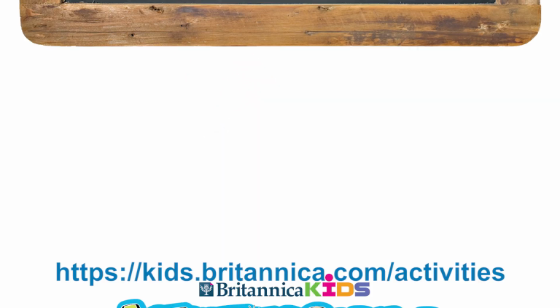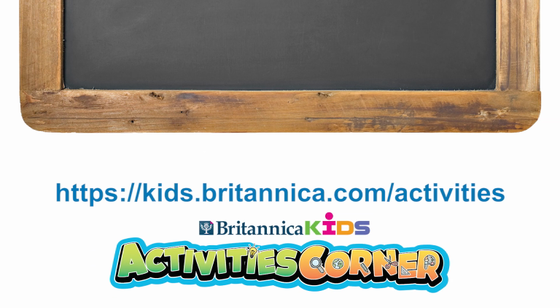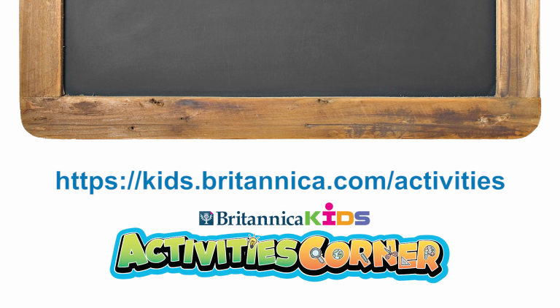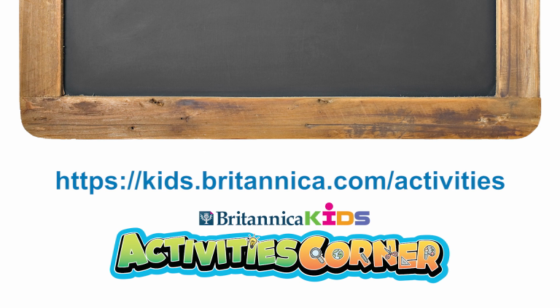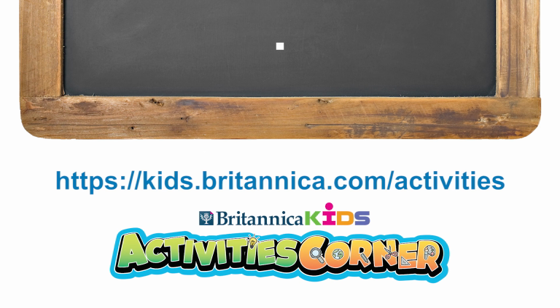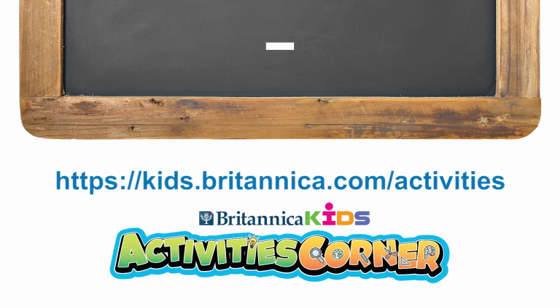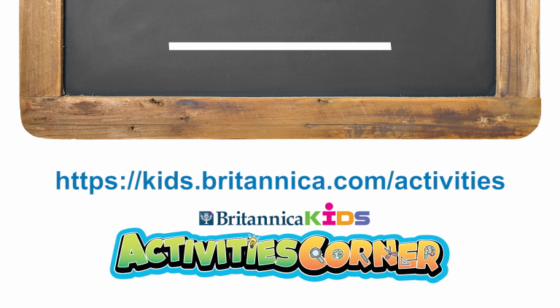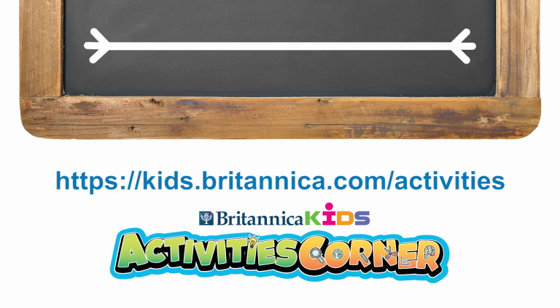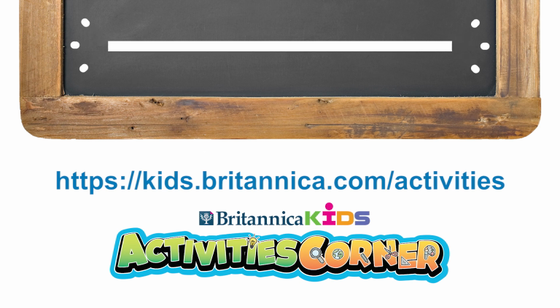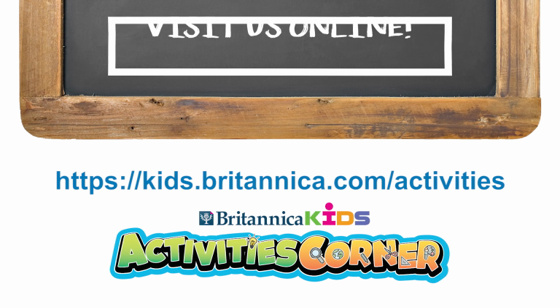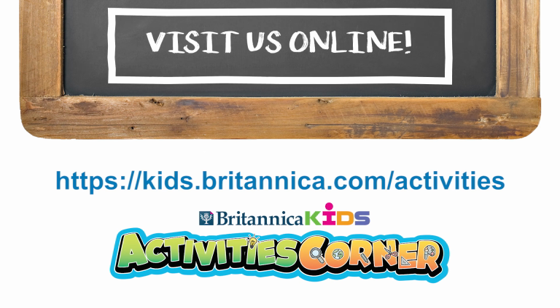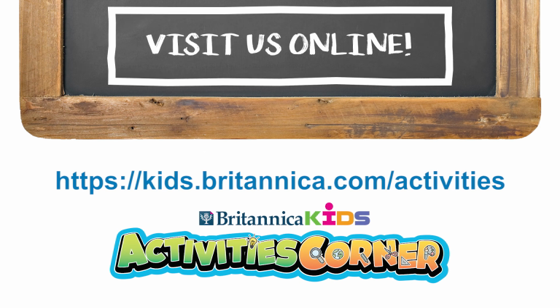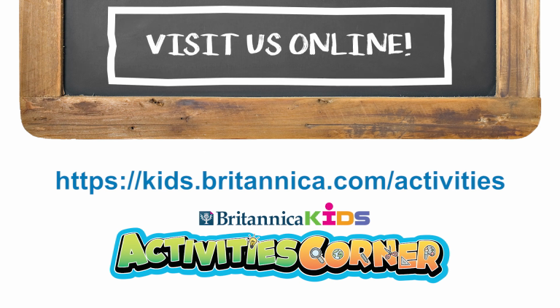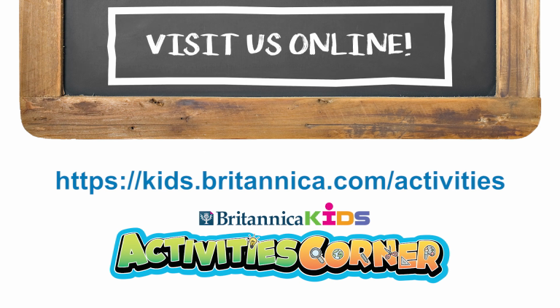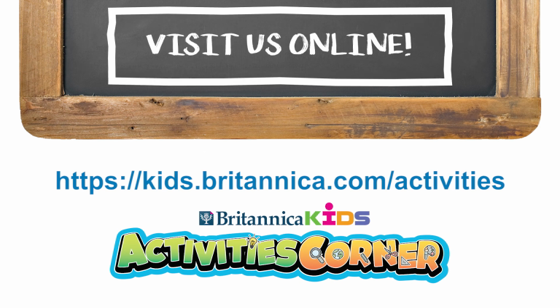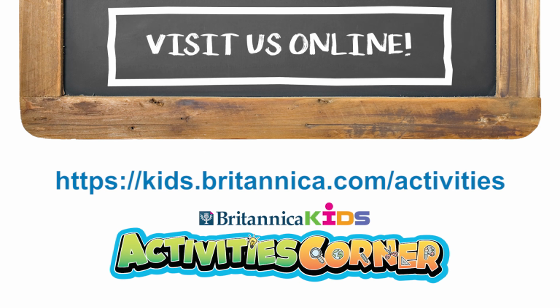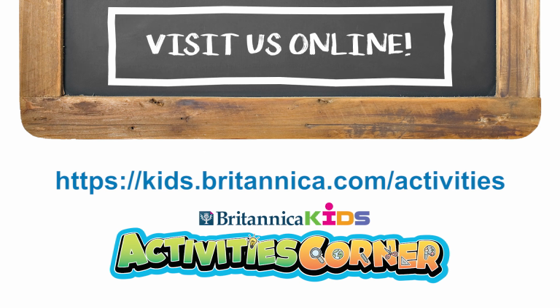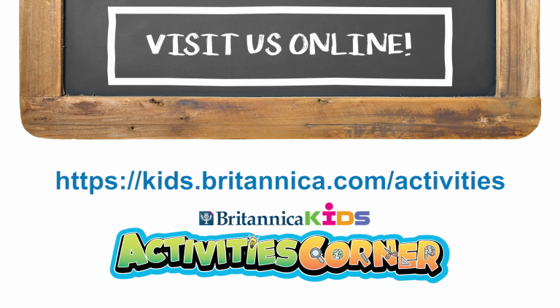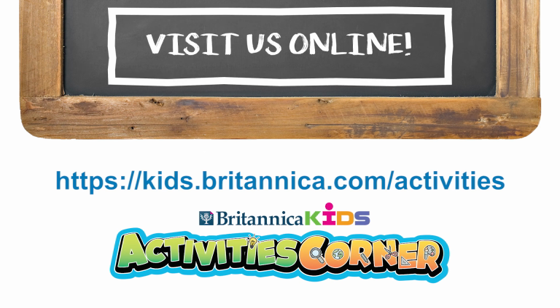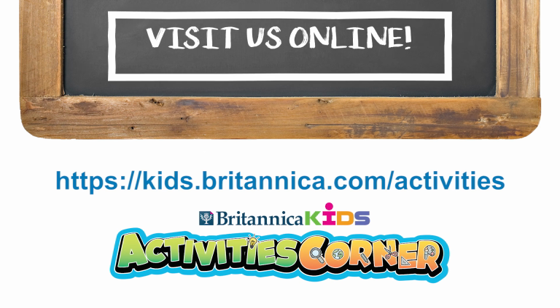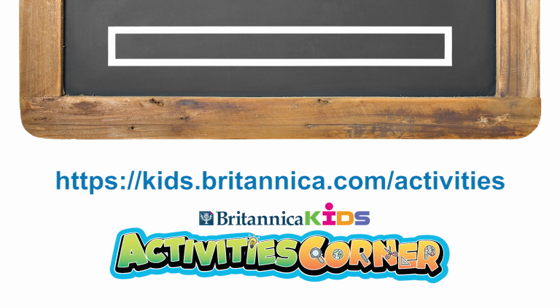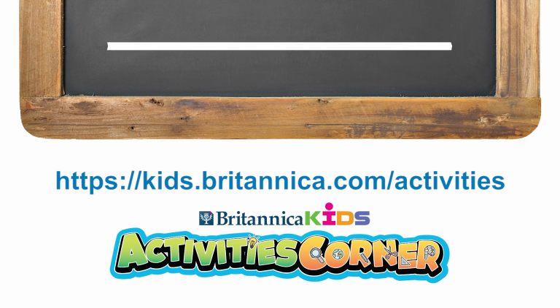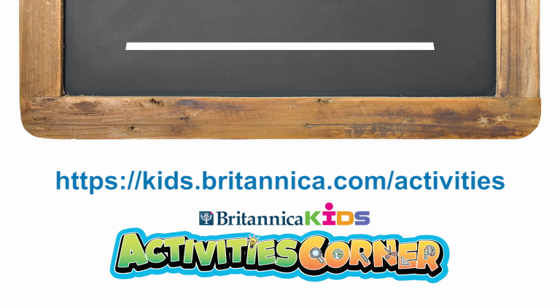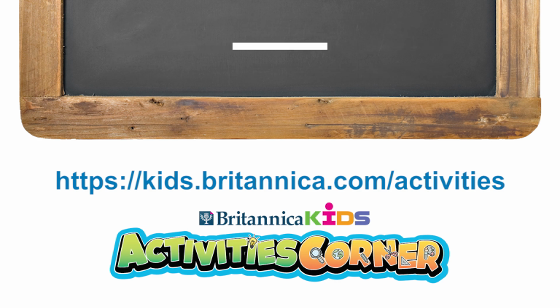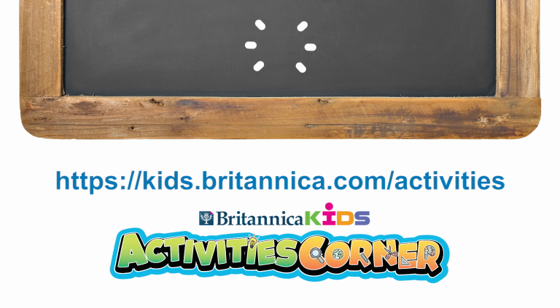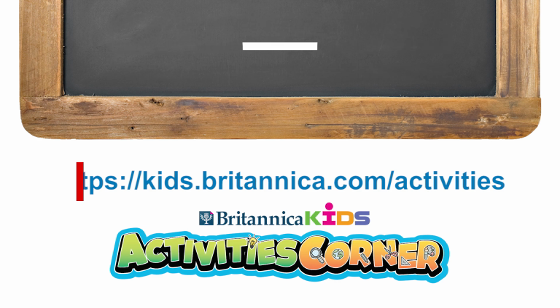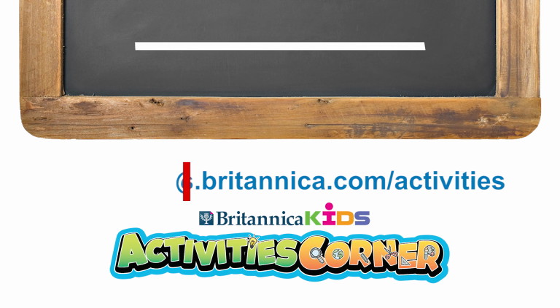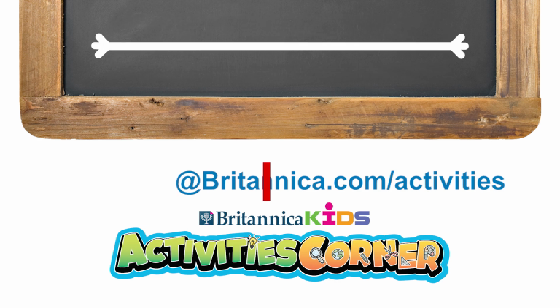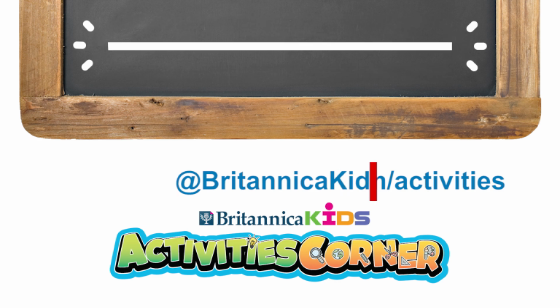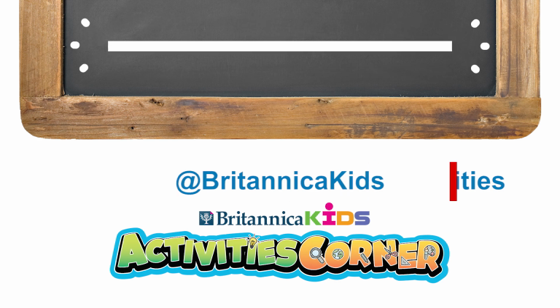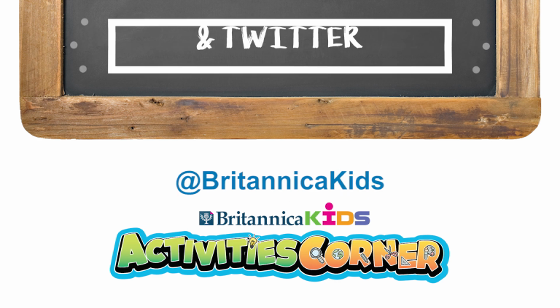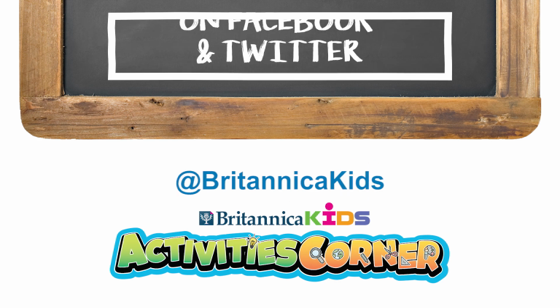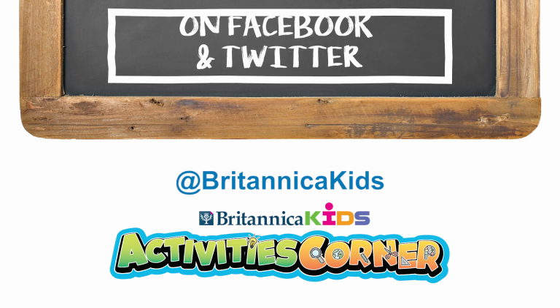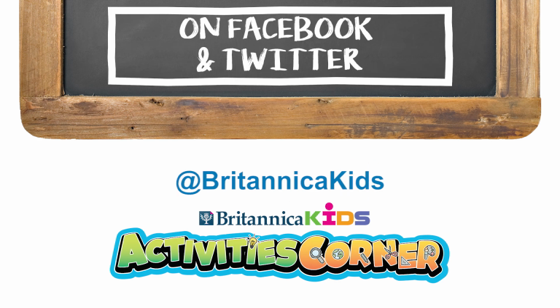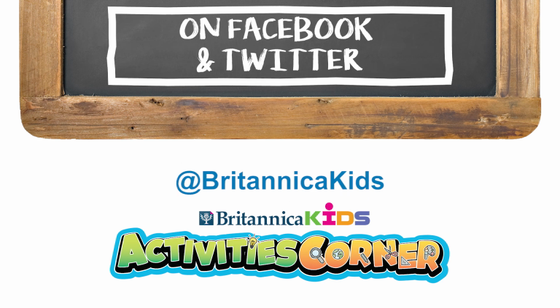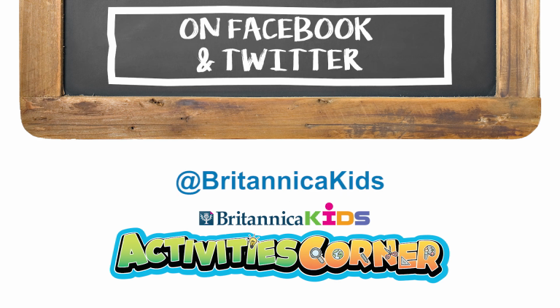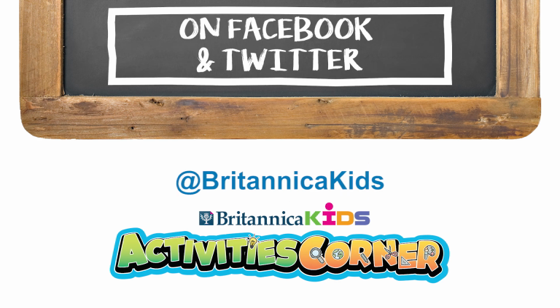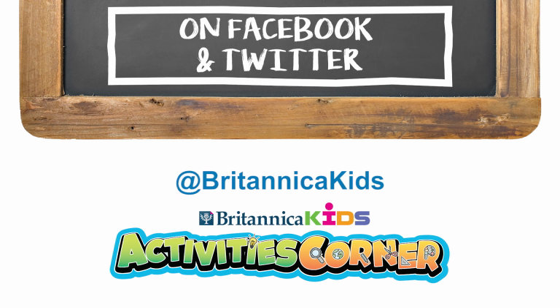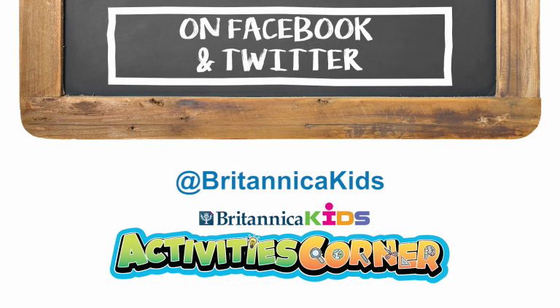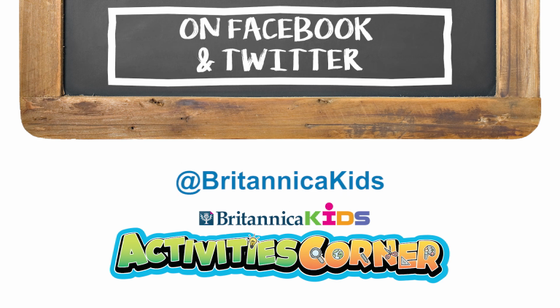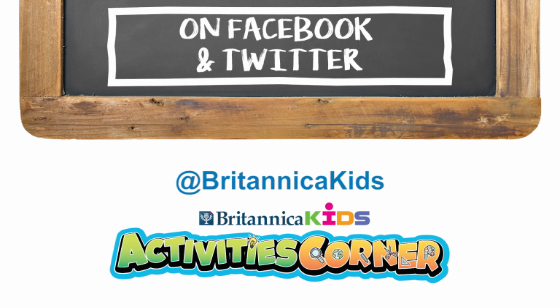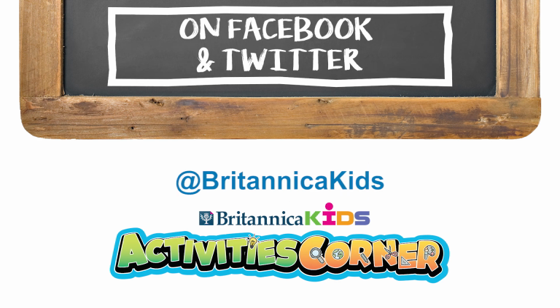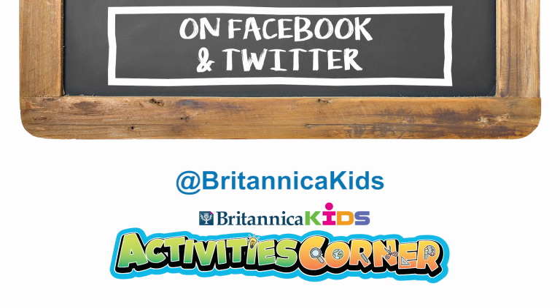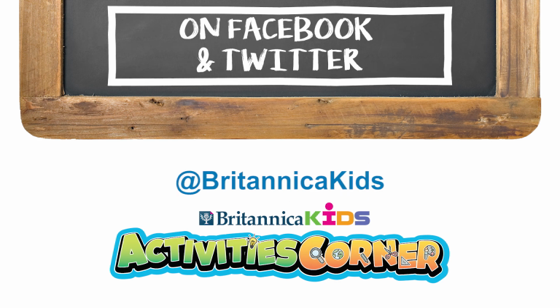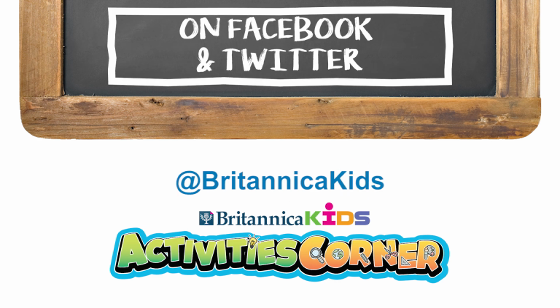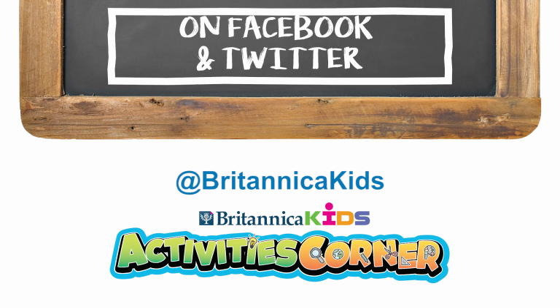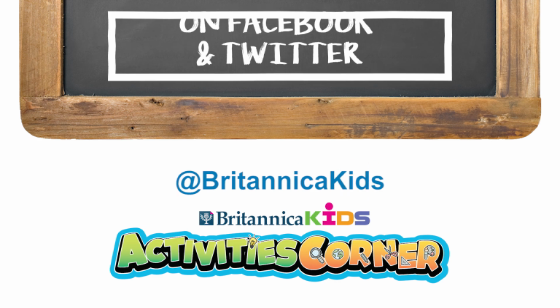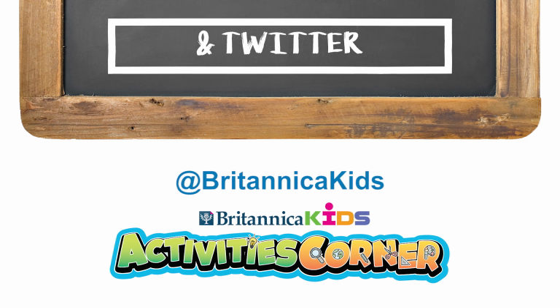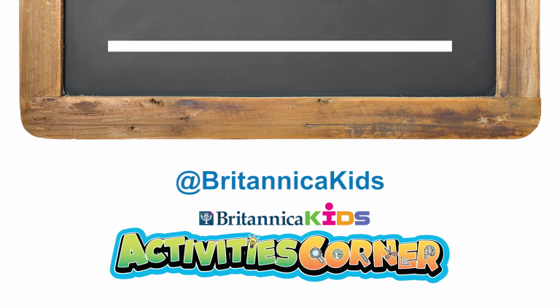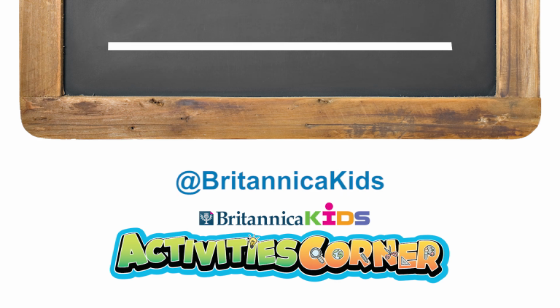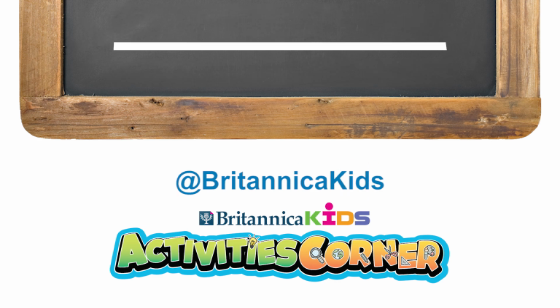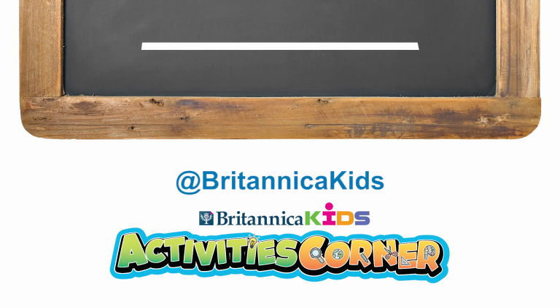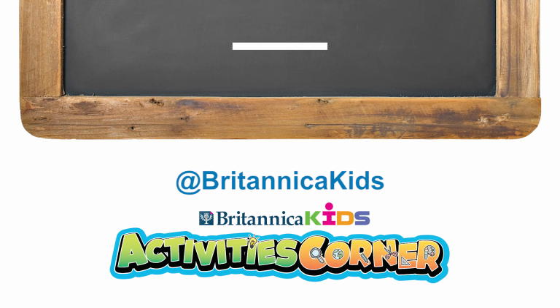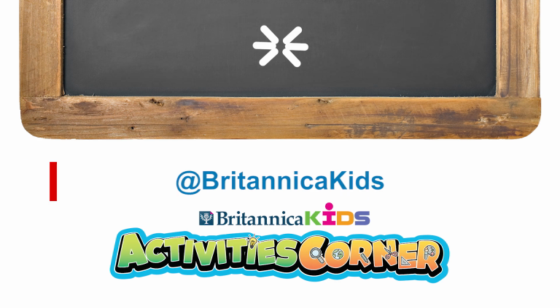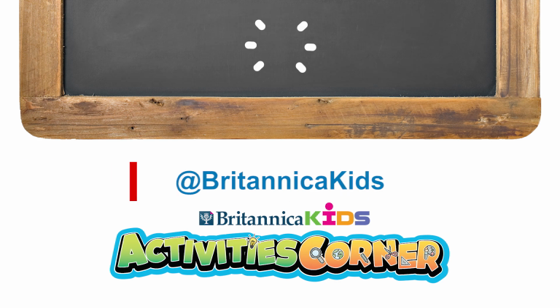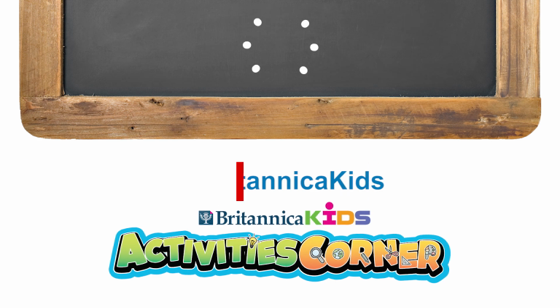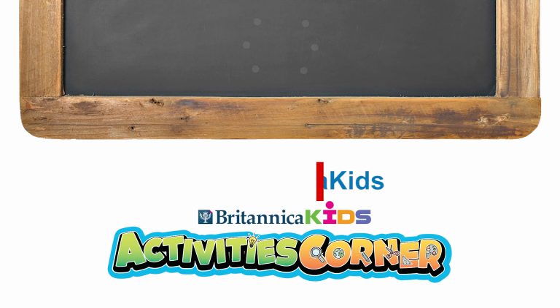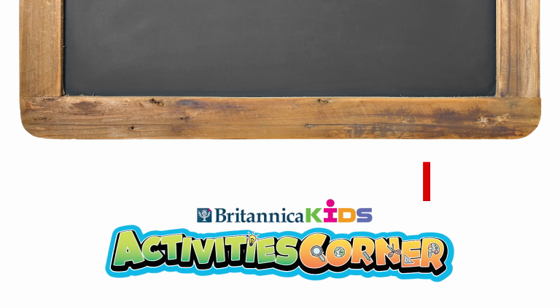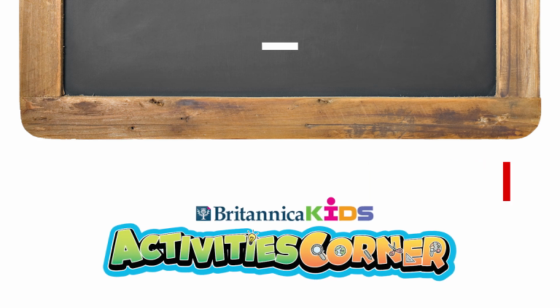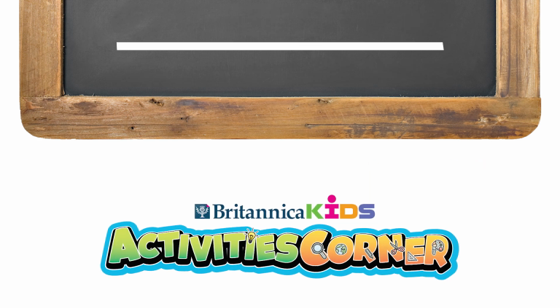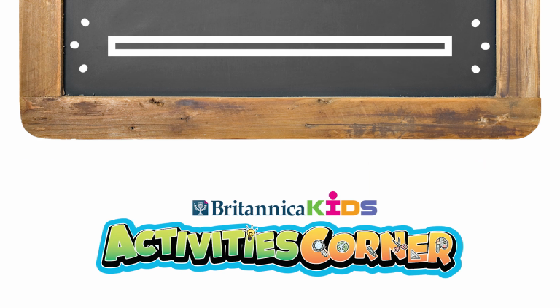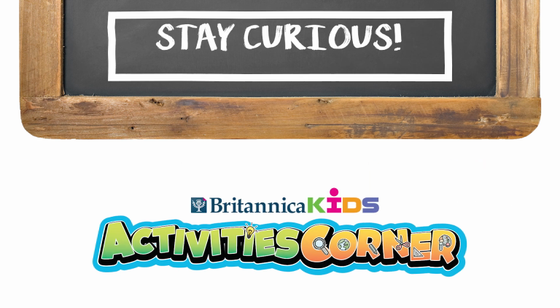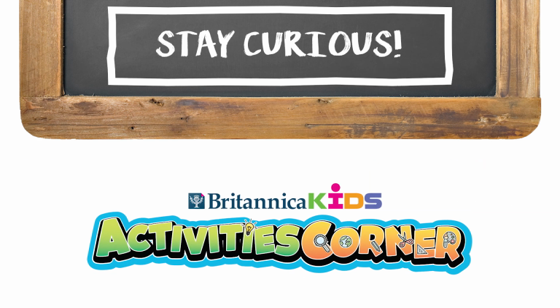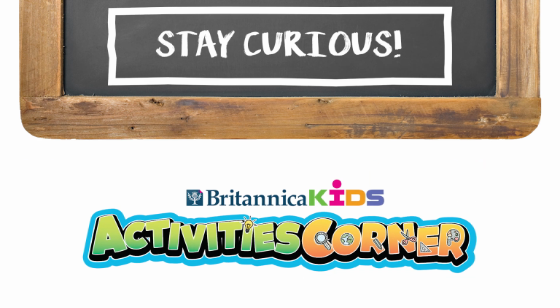Visit Britannica Kids on the web, or contact us on Facebook or Twitter to let us know how your experiments went. Stay curious!